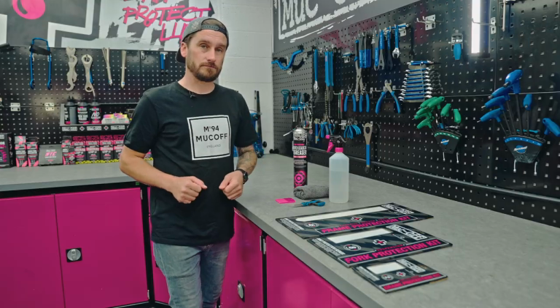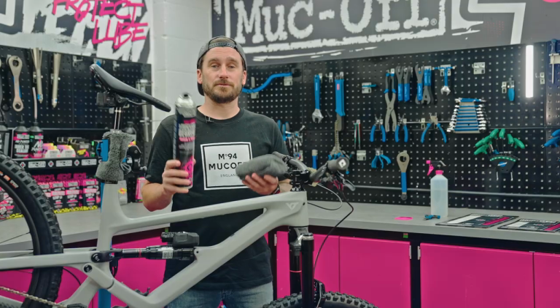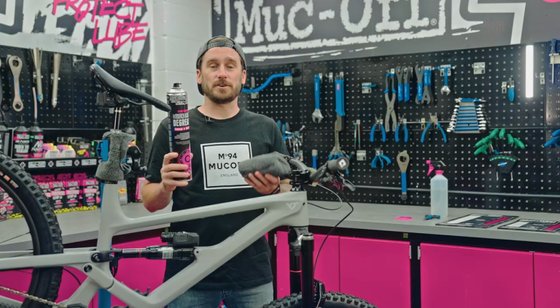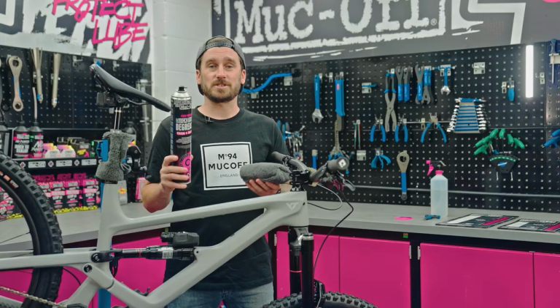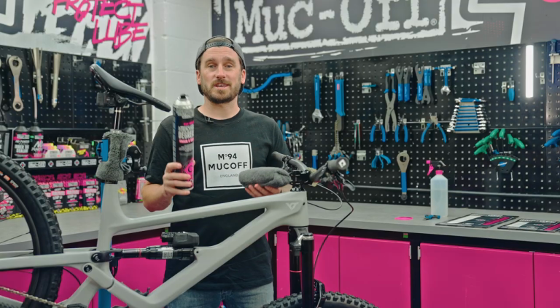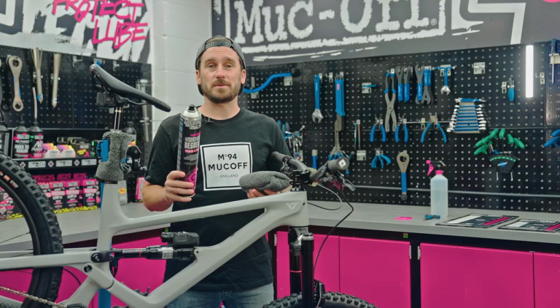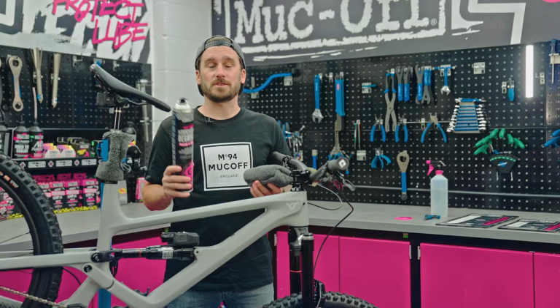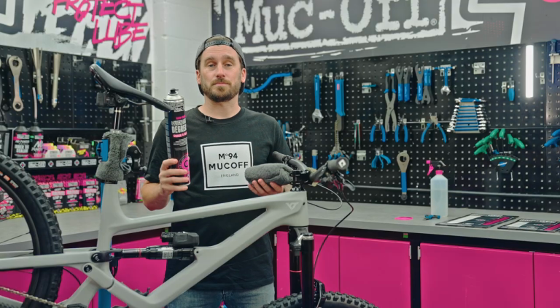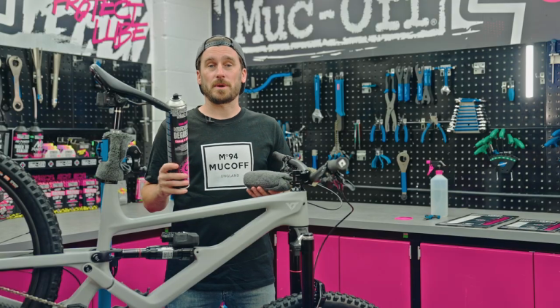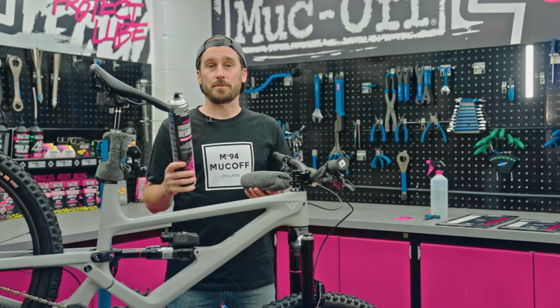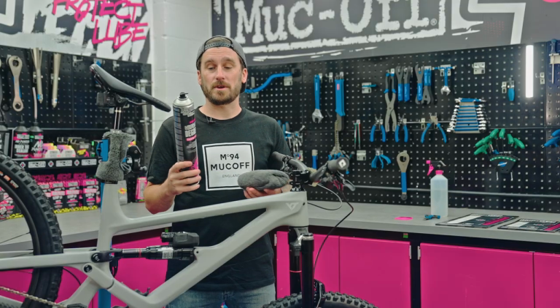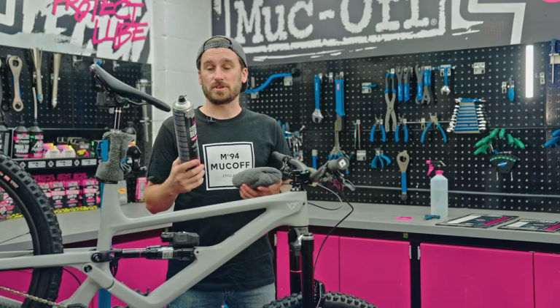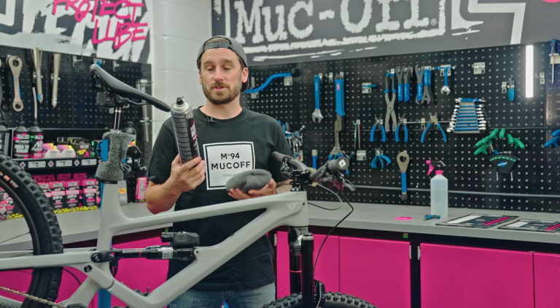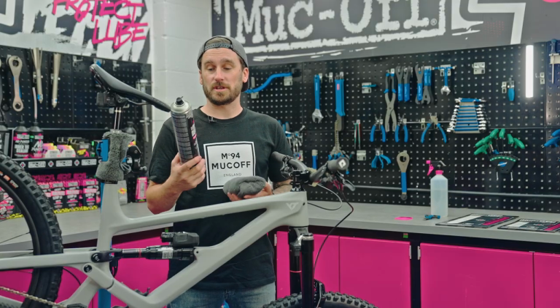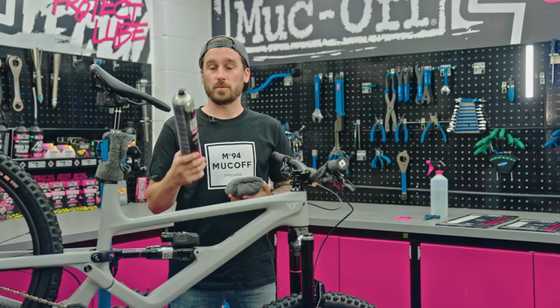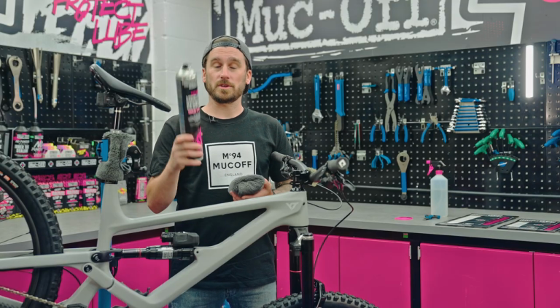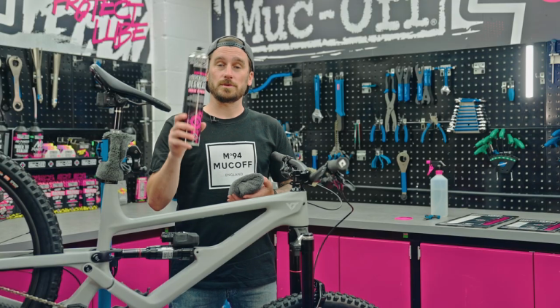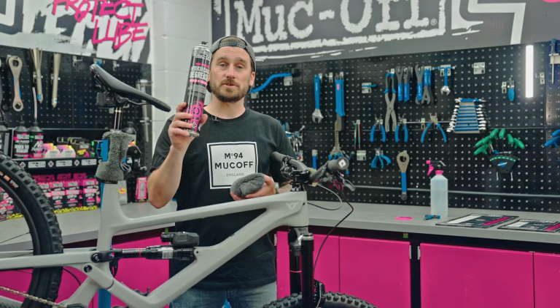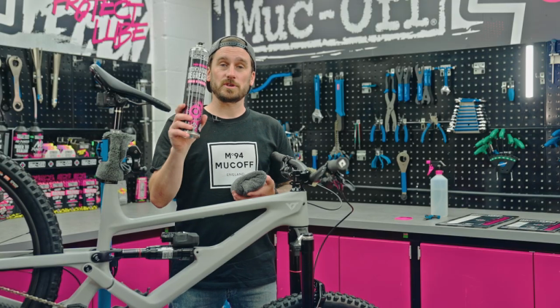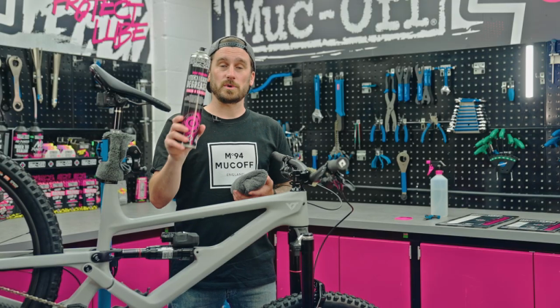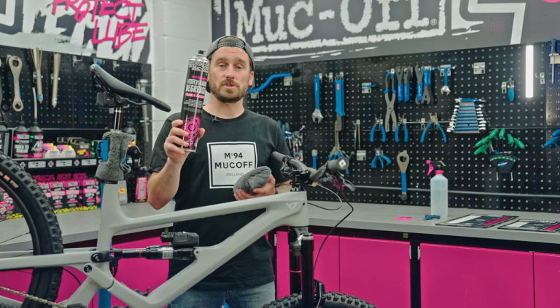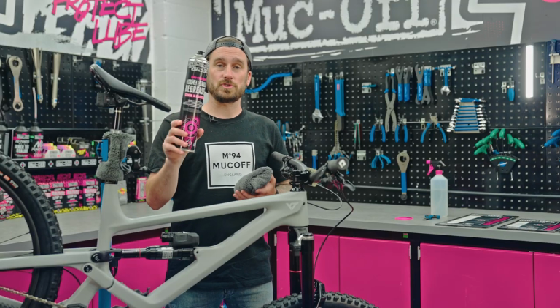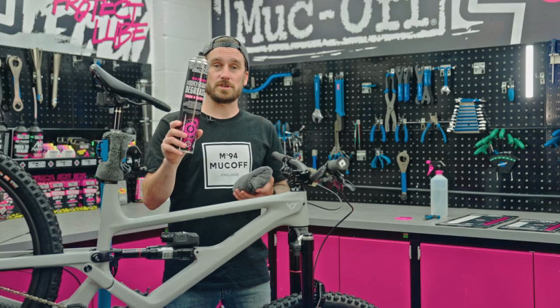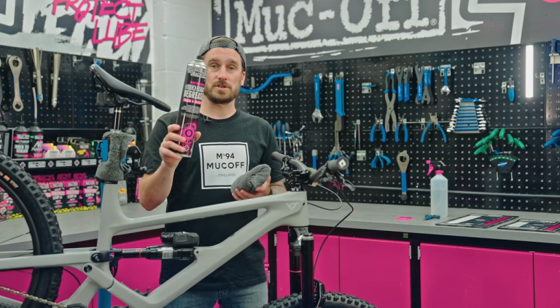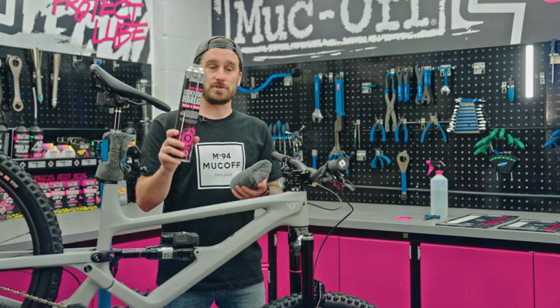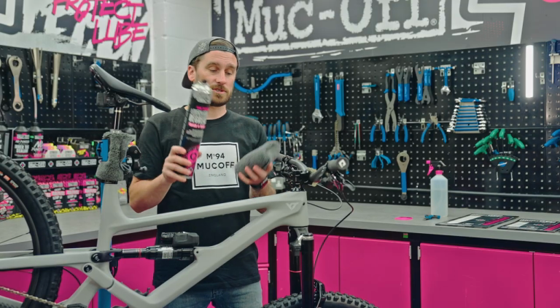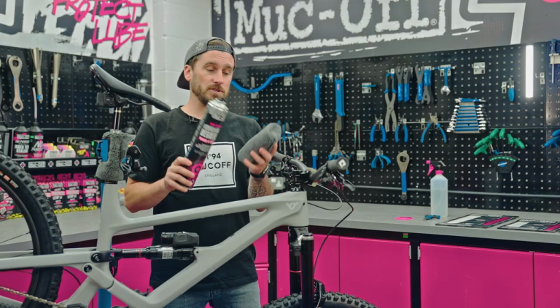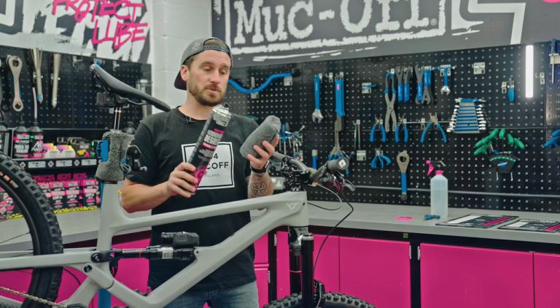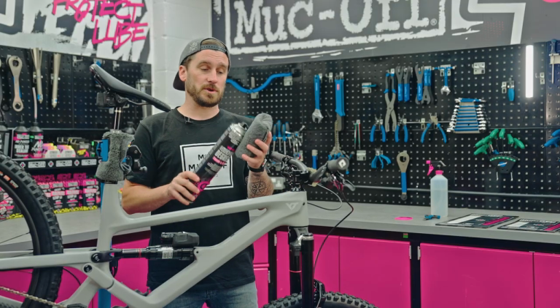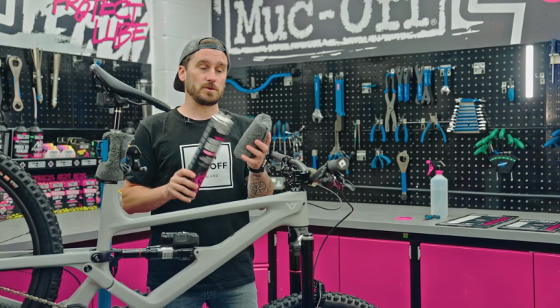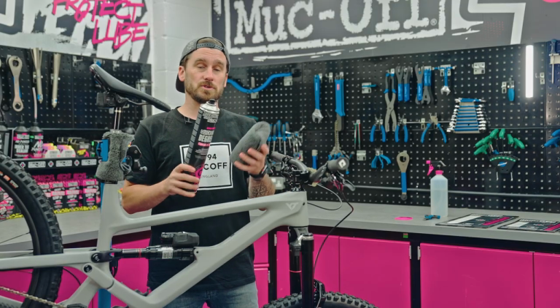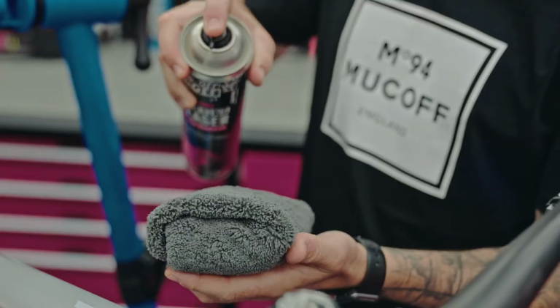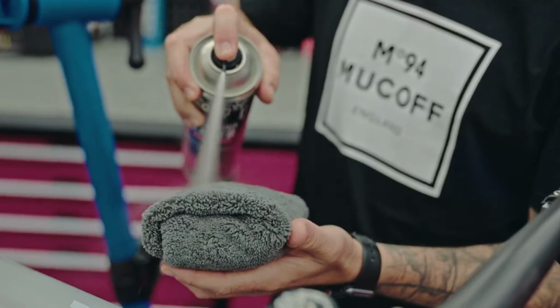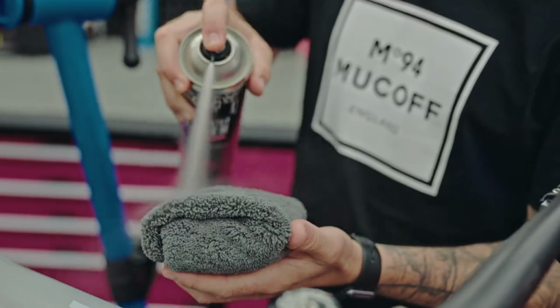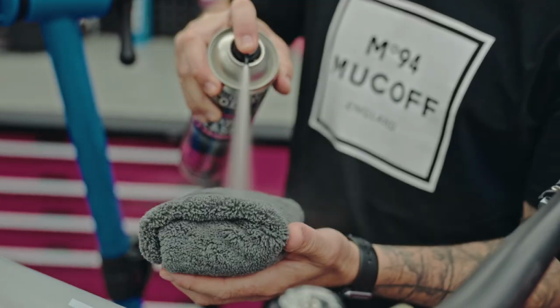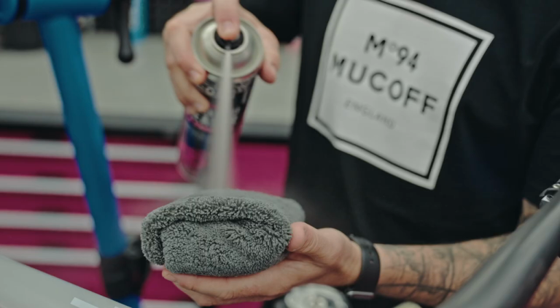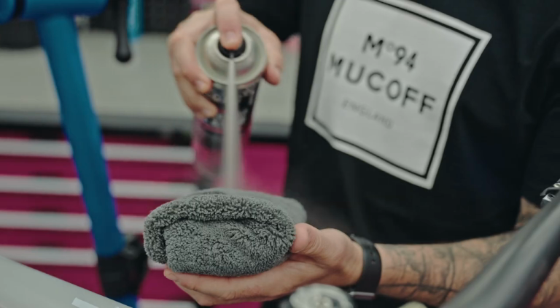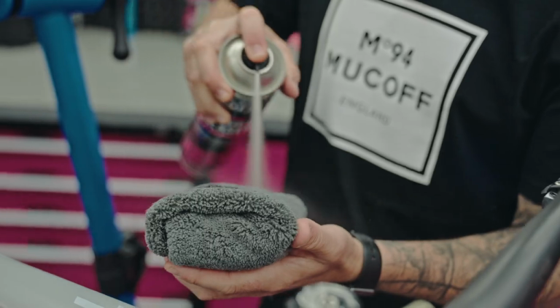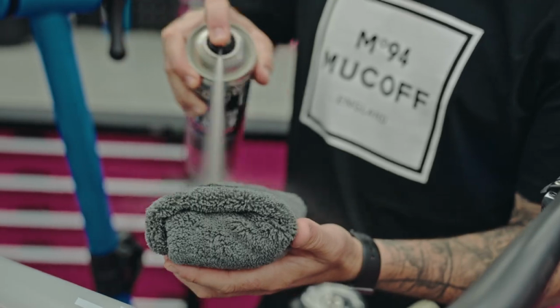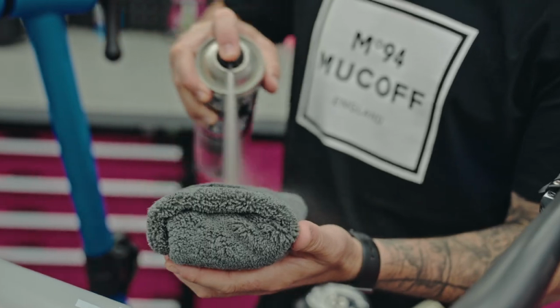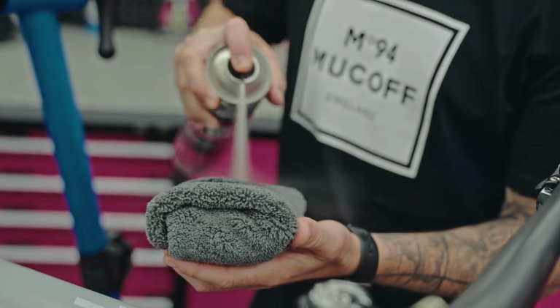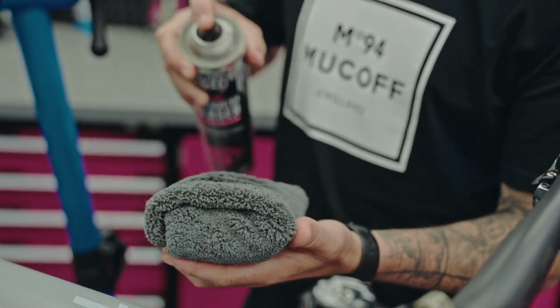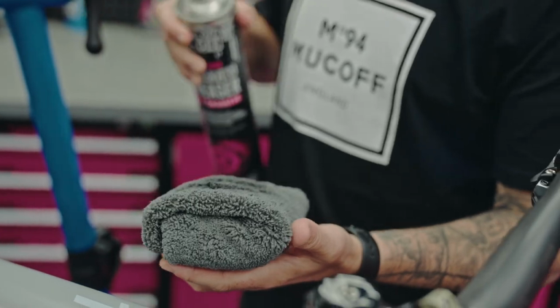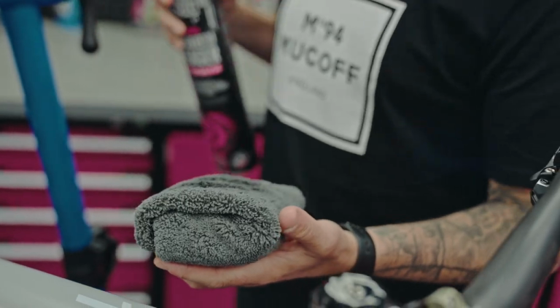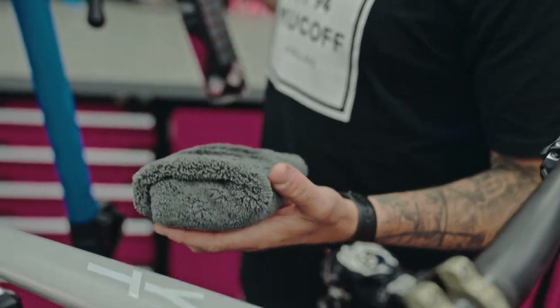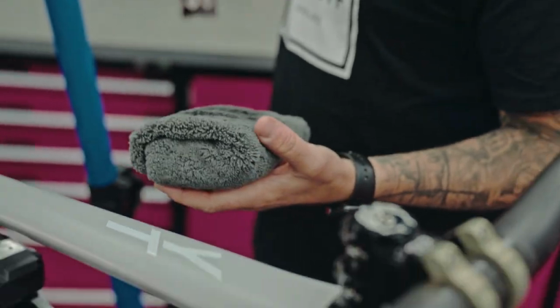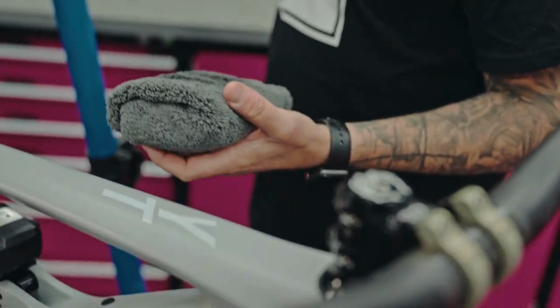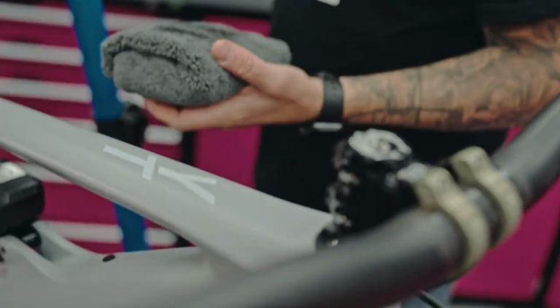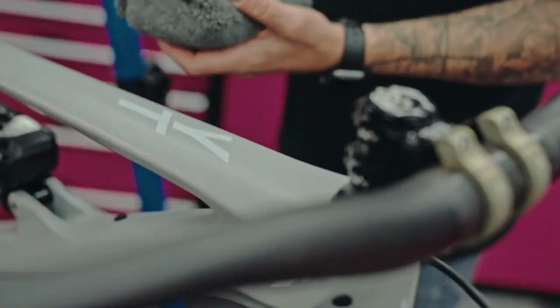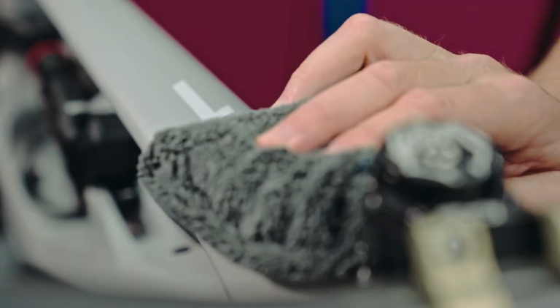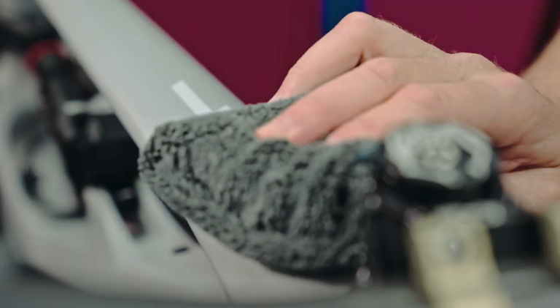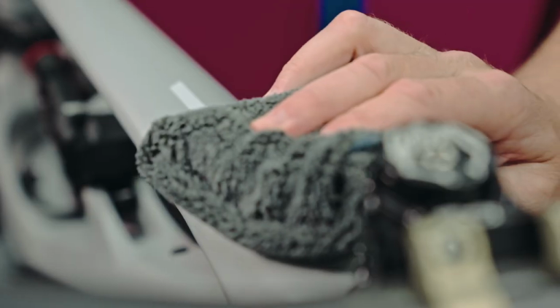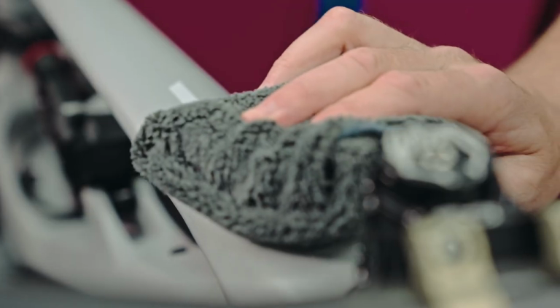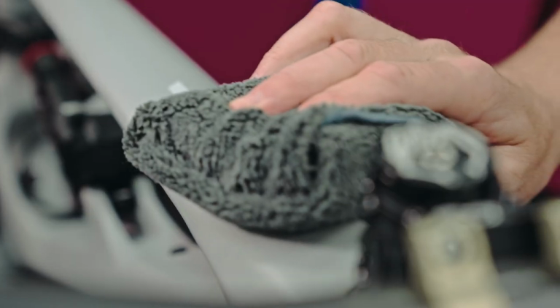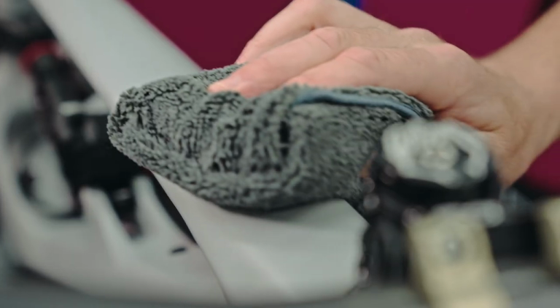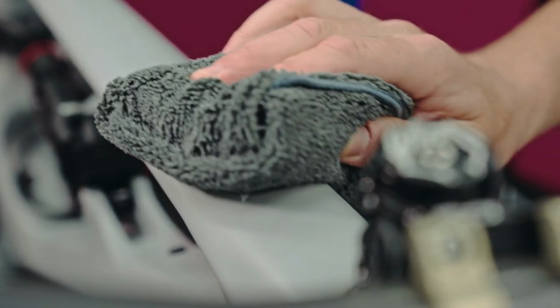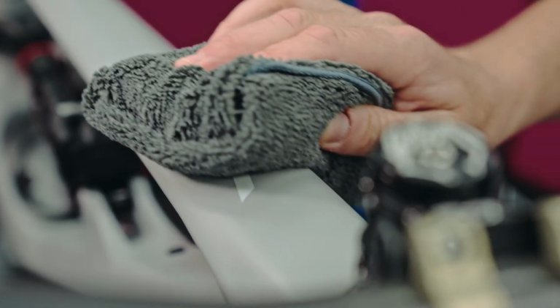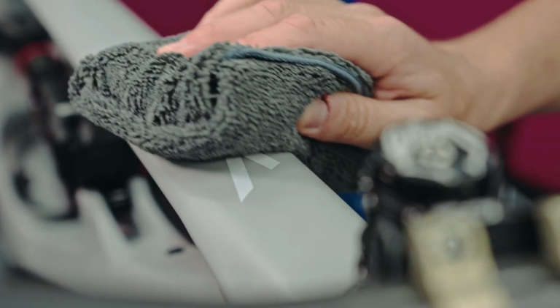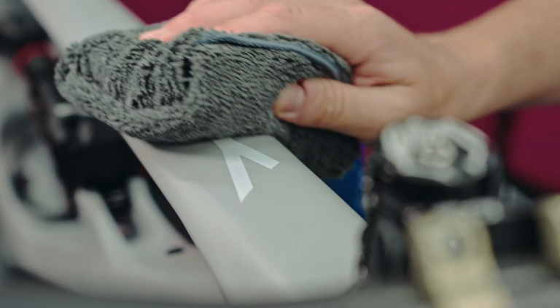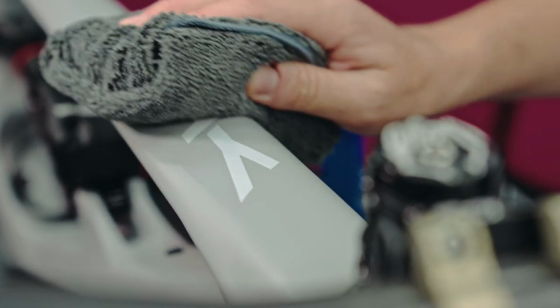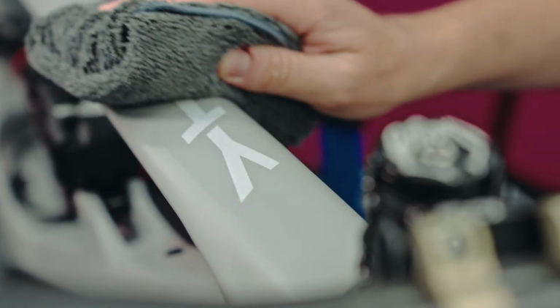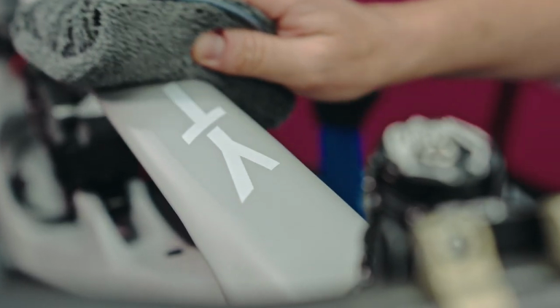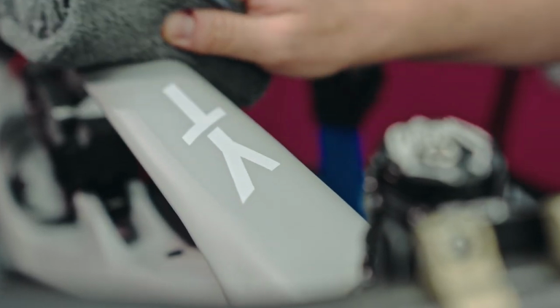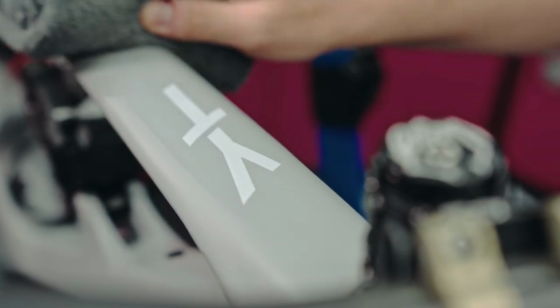The first step is preparation. We're going to be using quick dry degreaser, spraying it onto the microfiber cloth and wiping over all the areas where we're going to apply the frame protection kit.